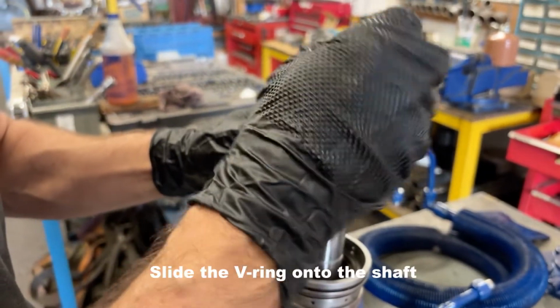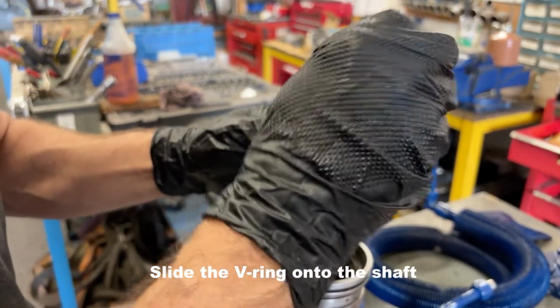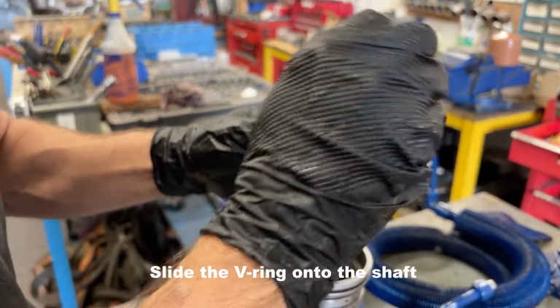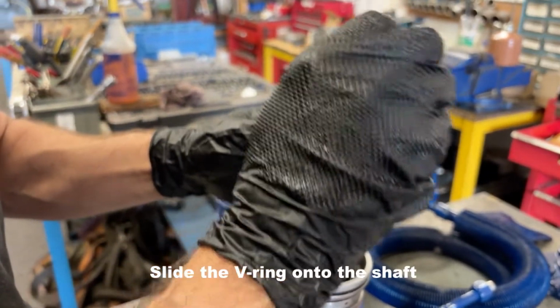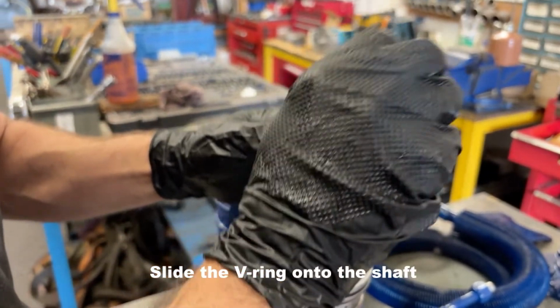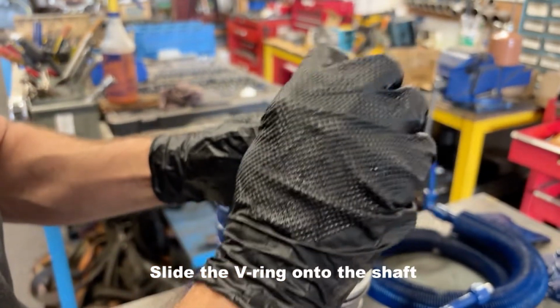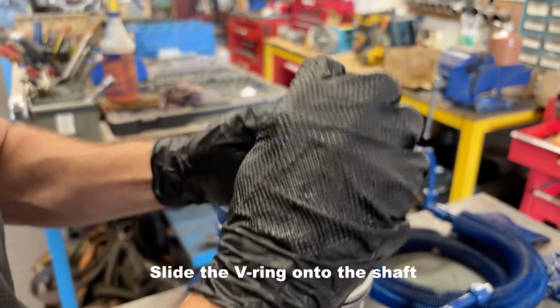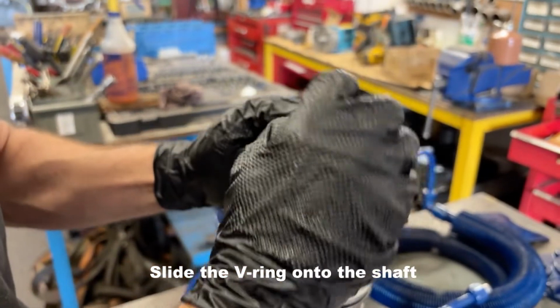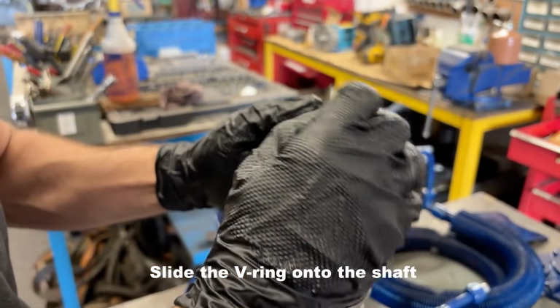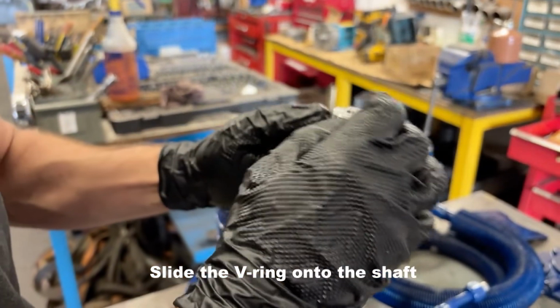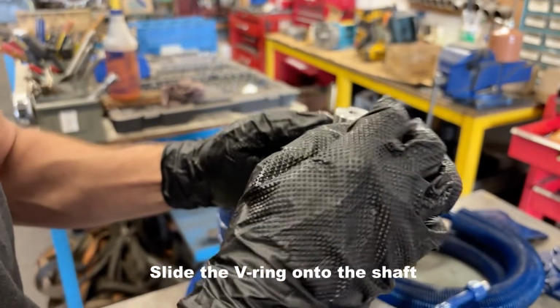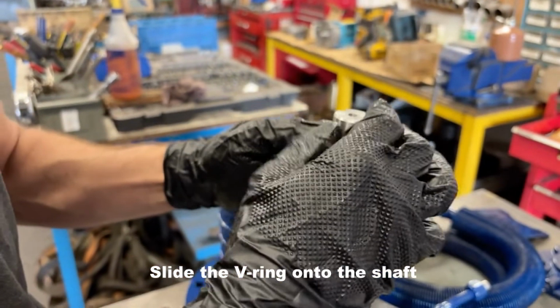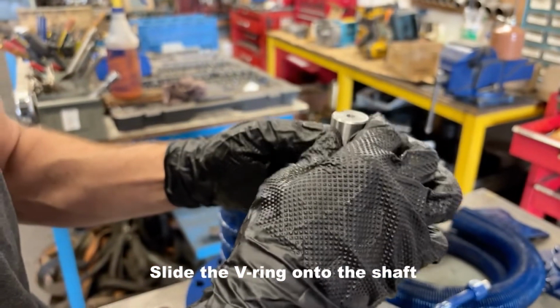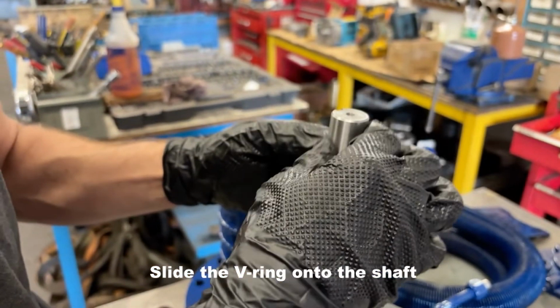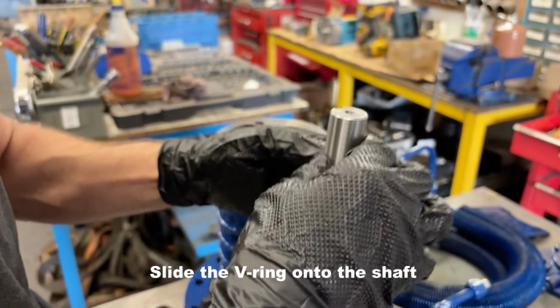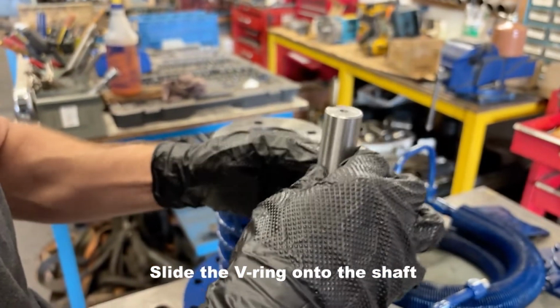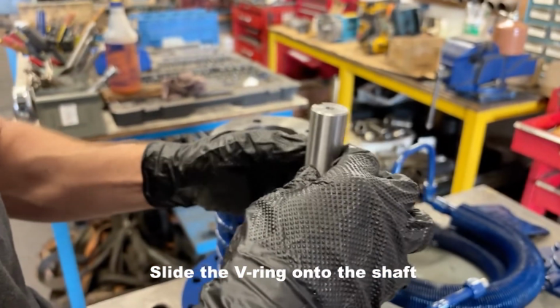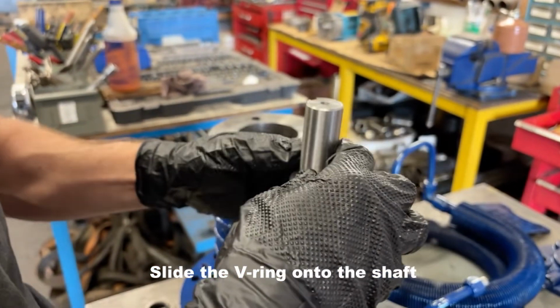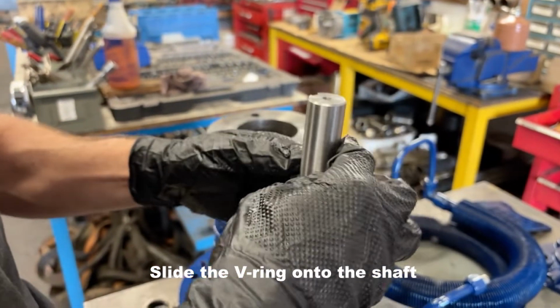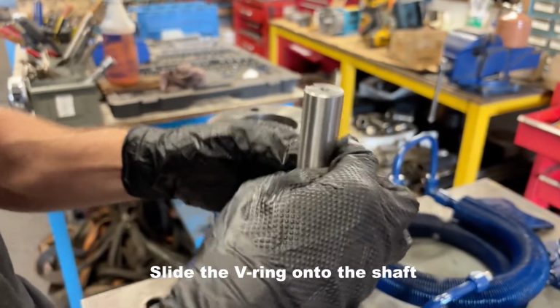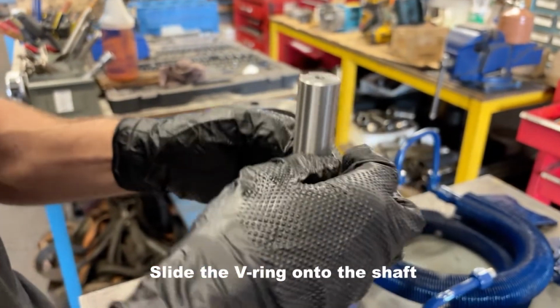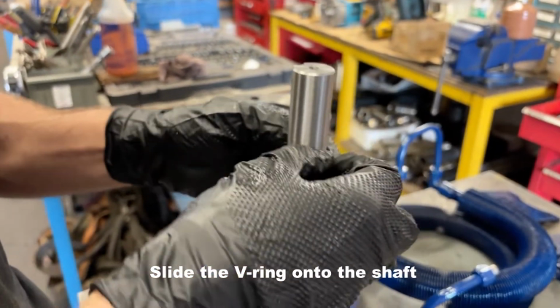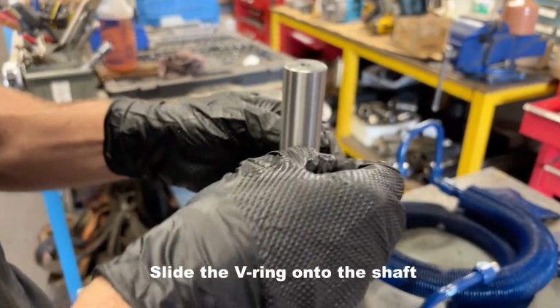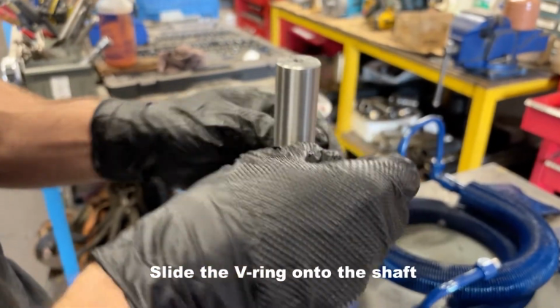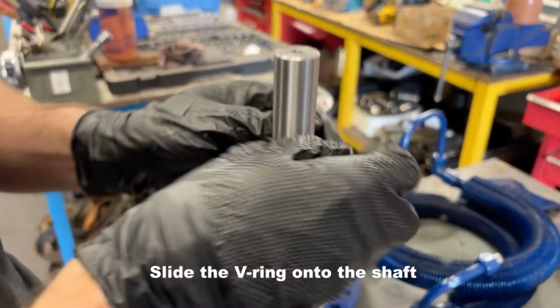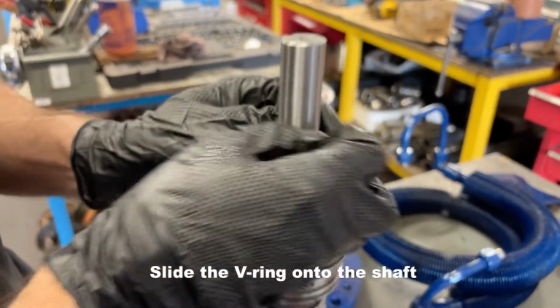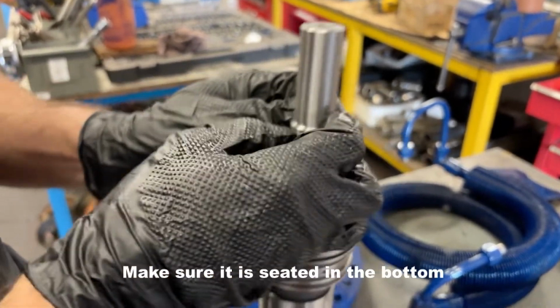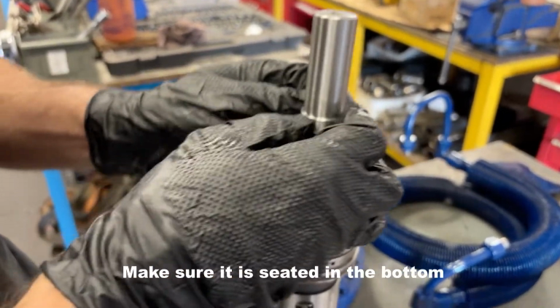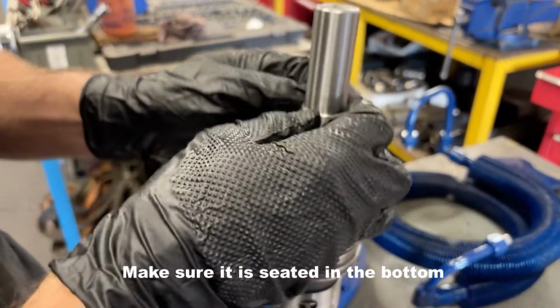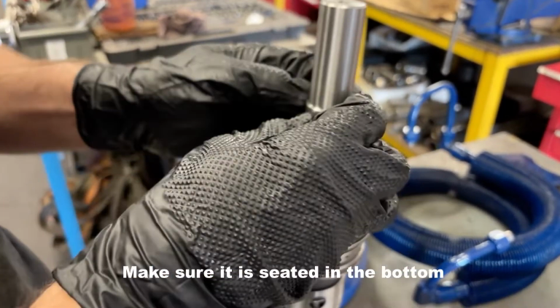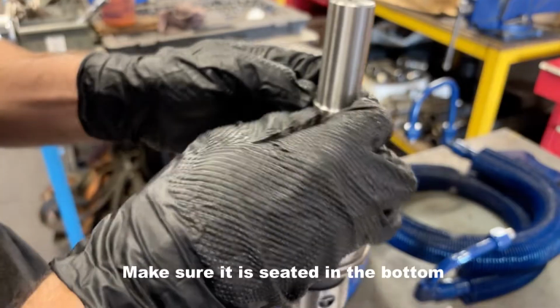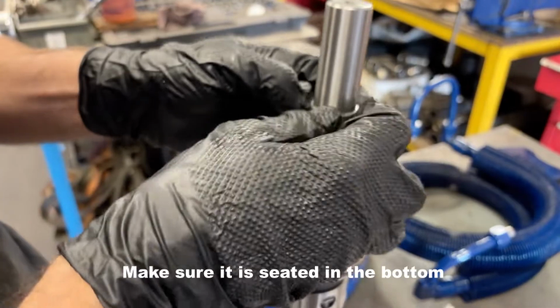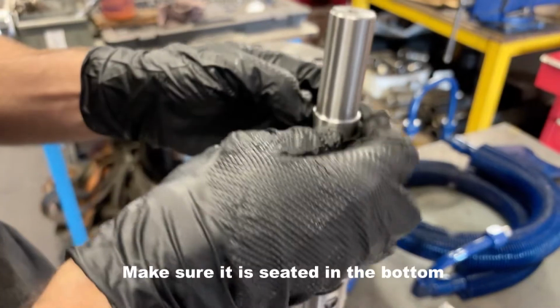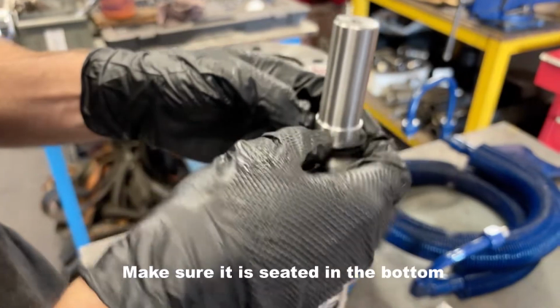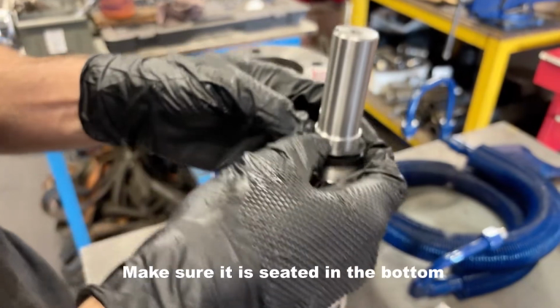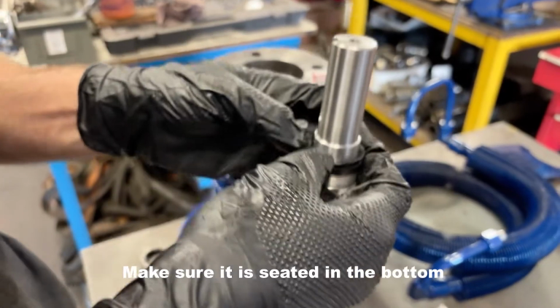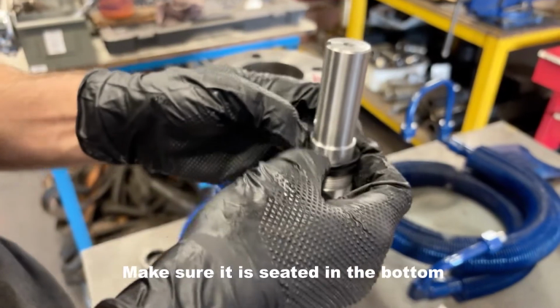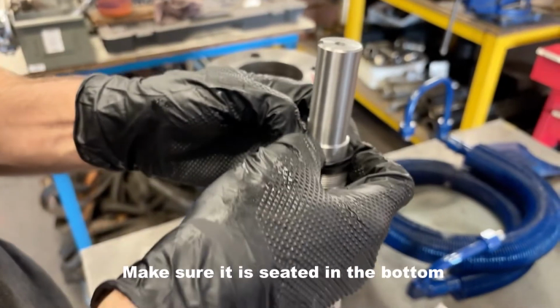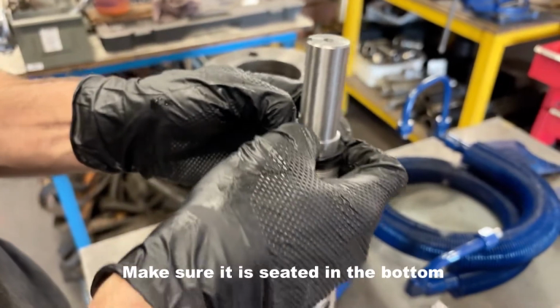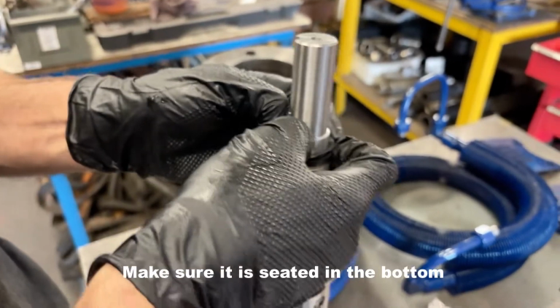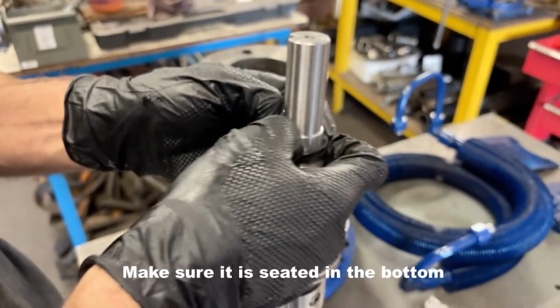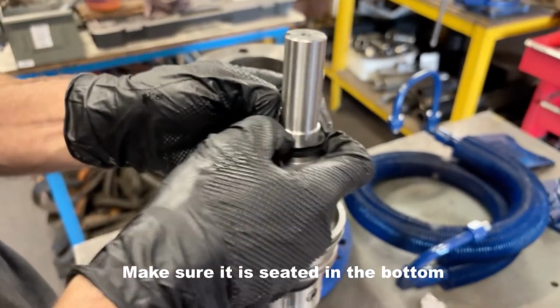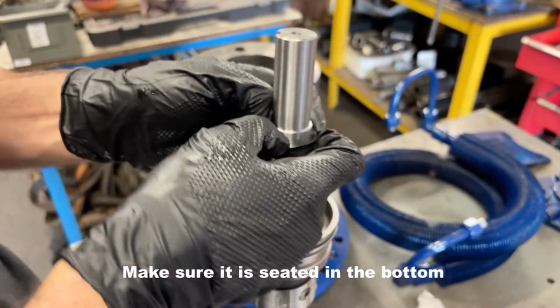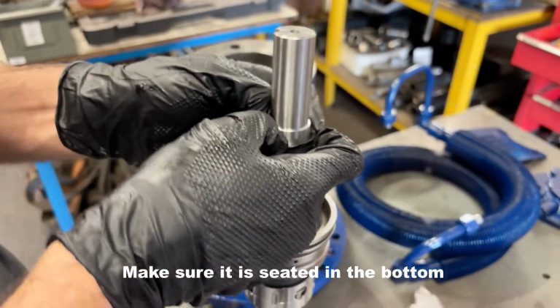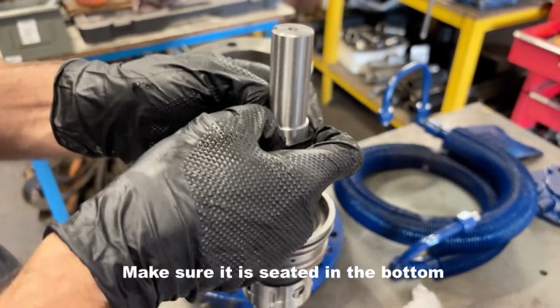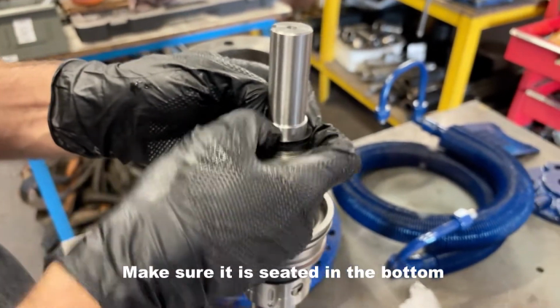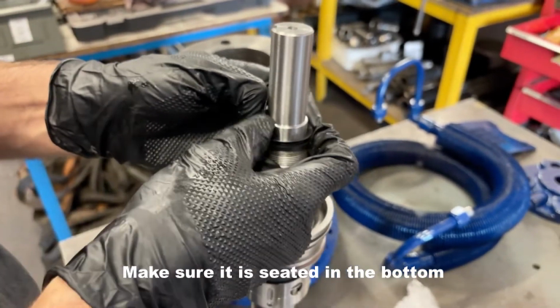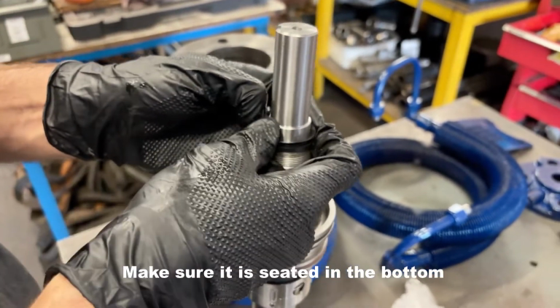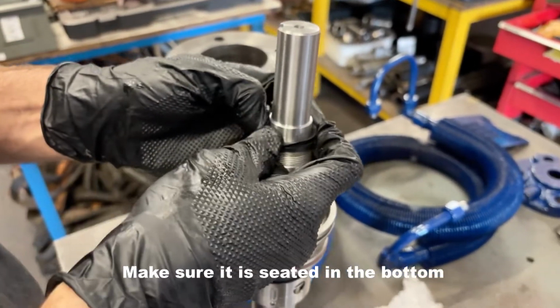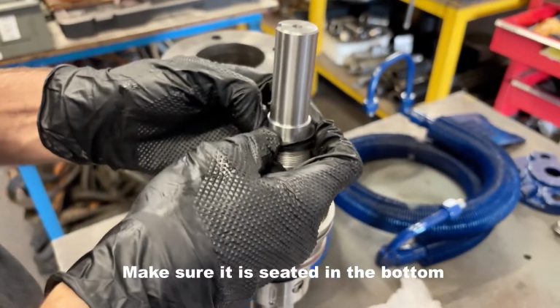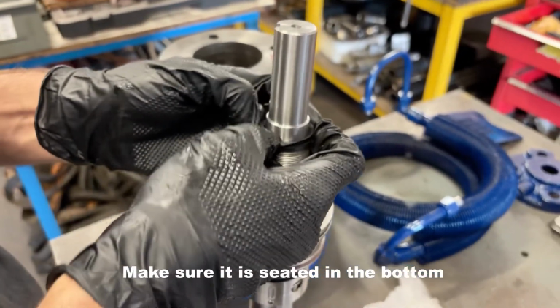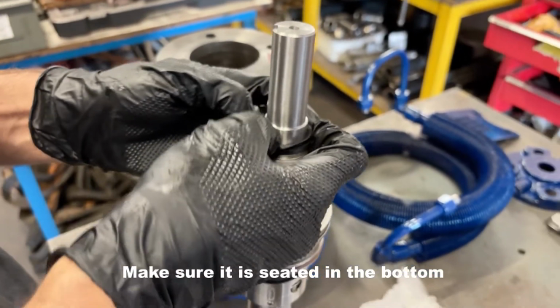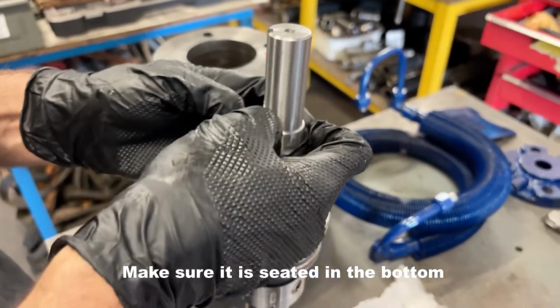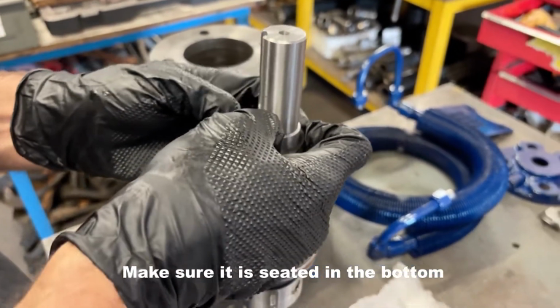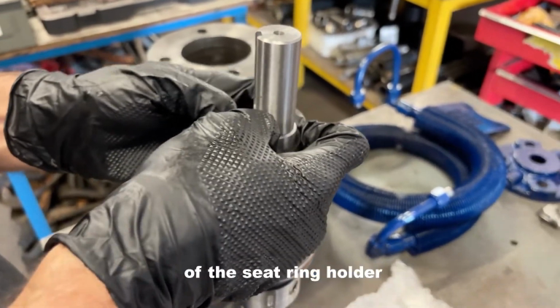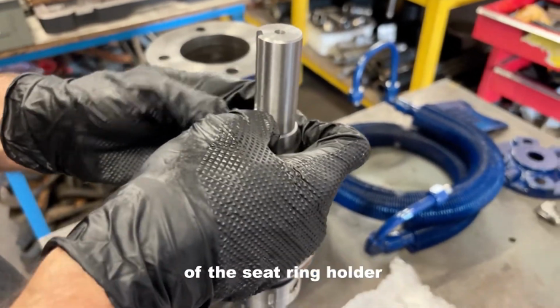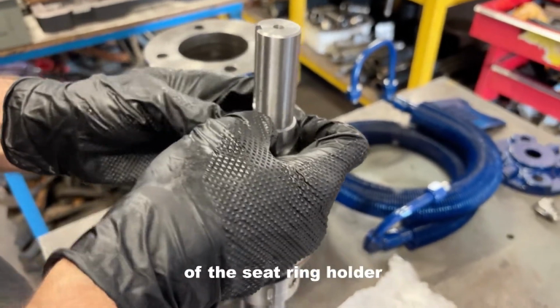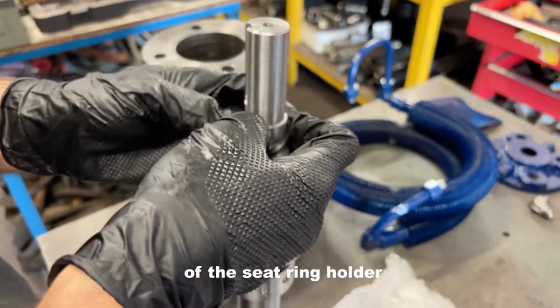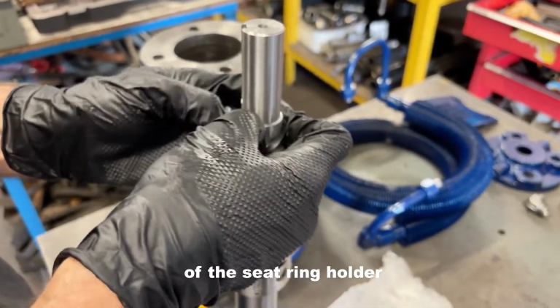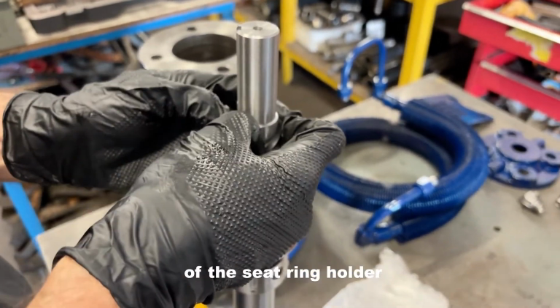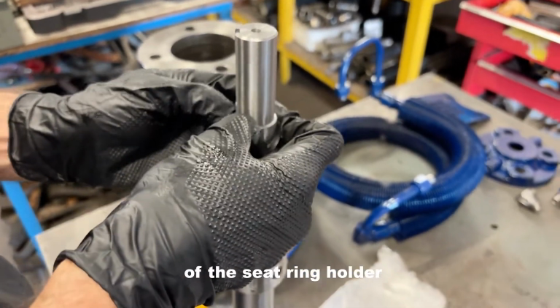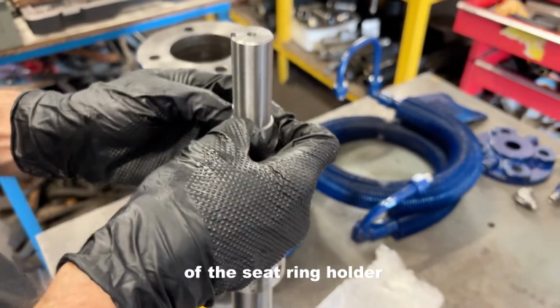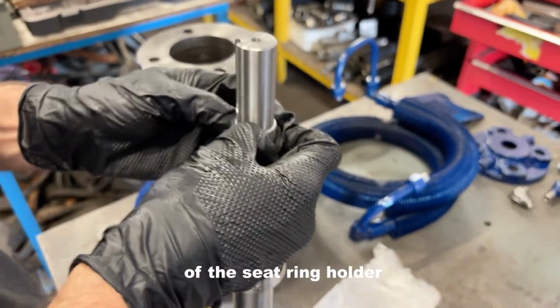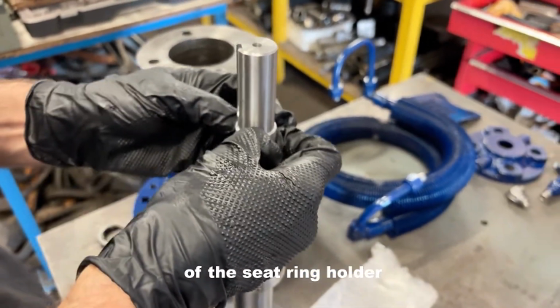Install the bearings carefully into the seat ring holder. Make sure they don't tear when sliding over the threads. Place the grinding holder onto the shaft.